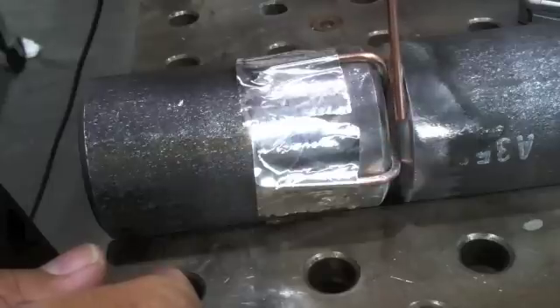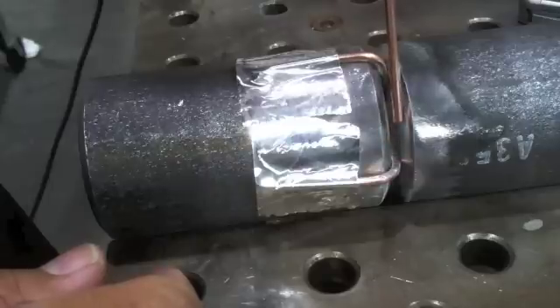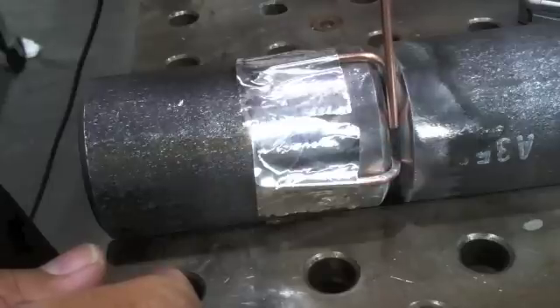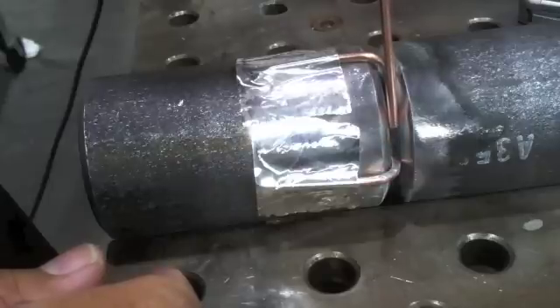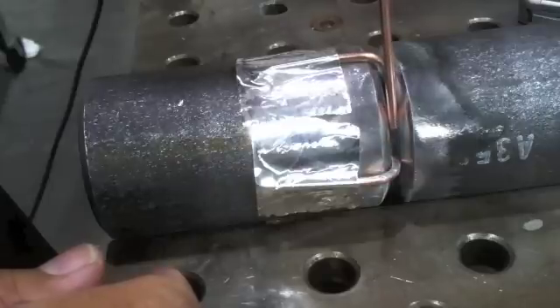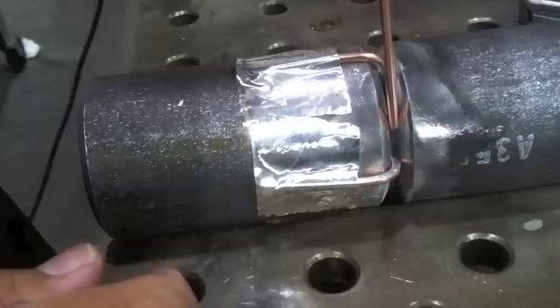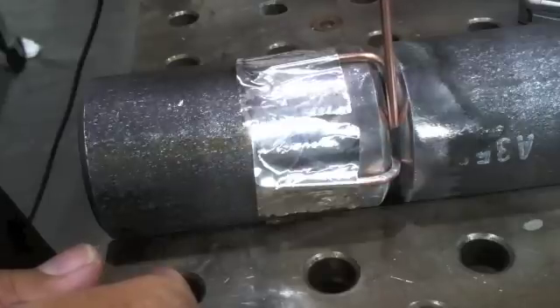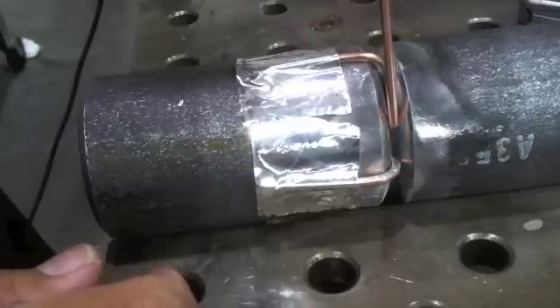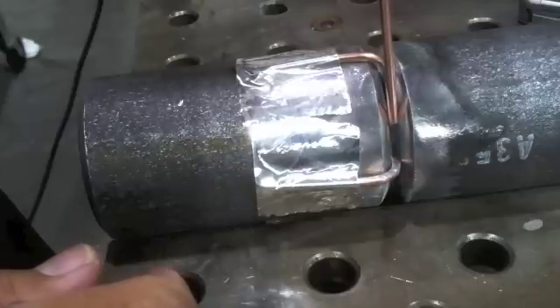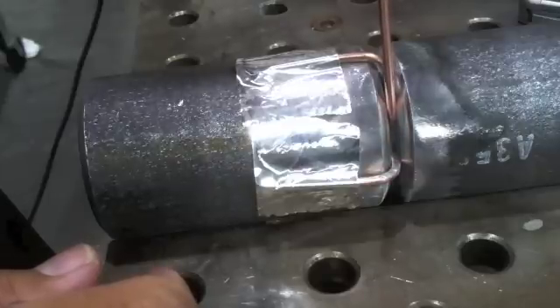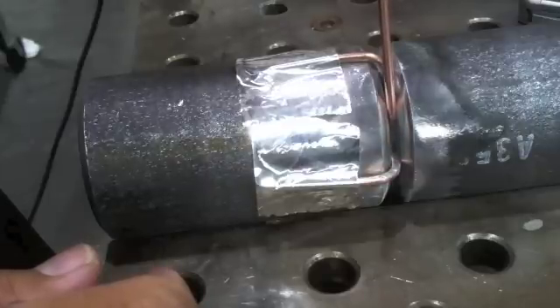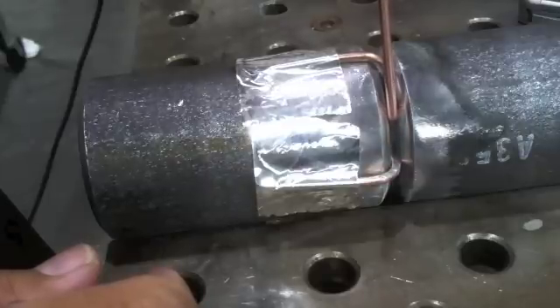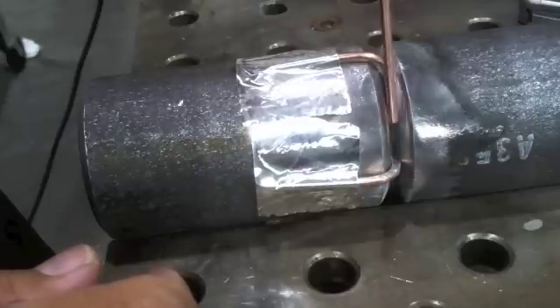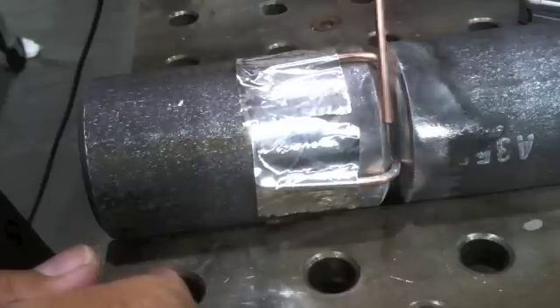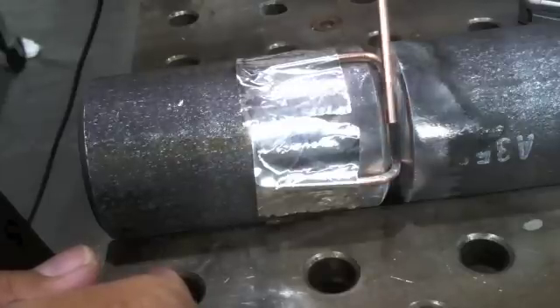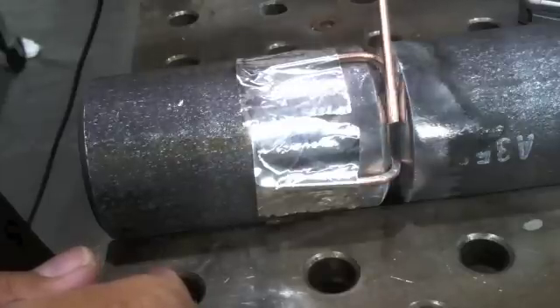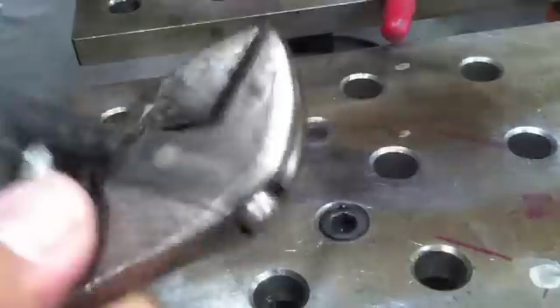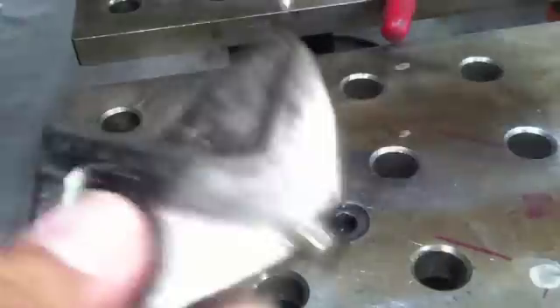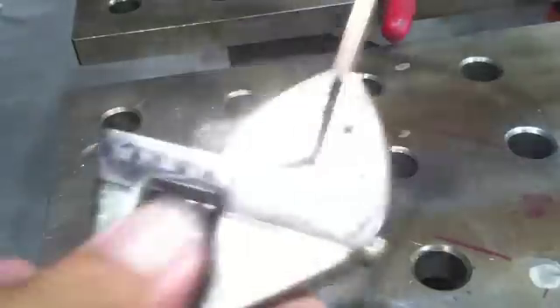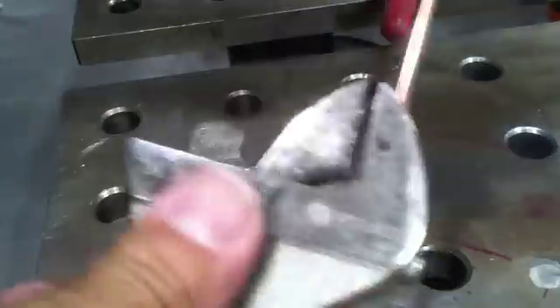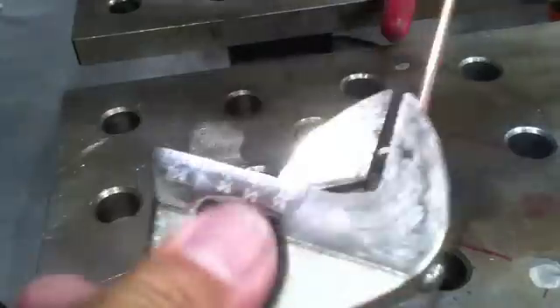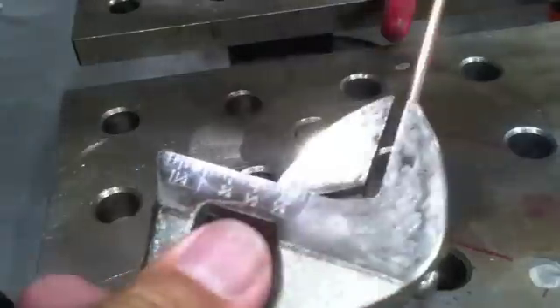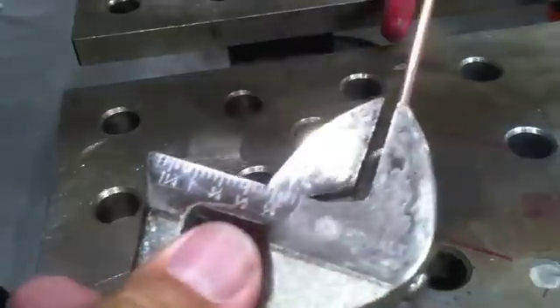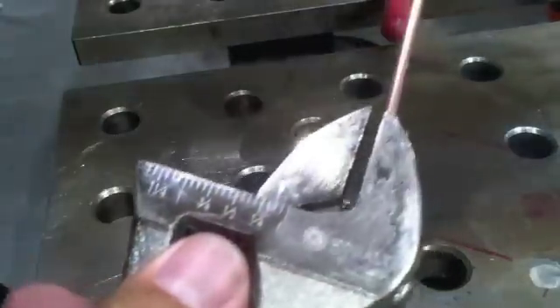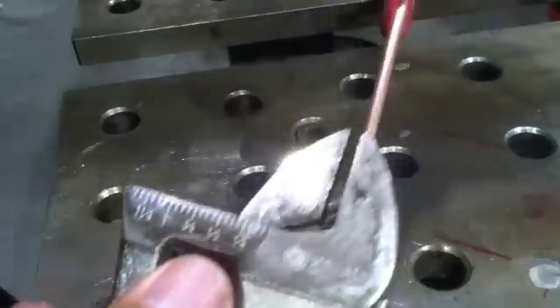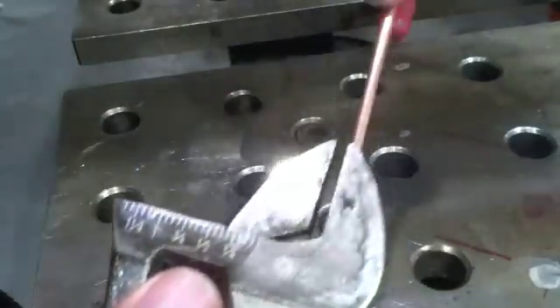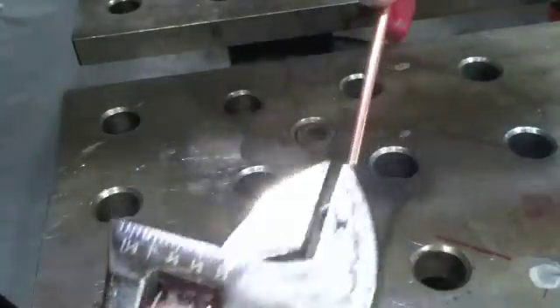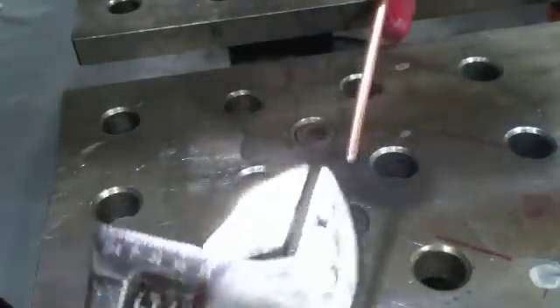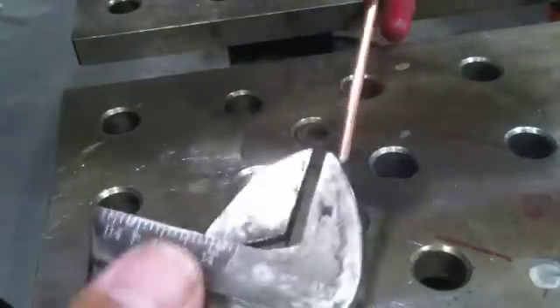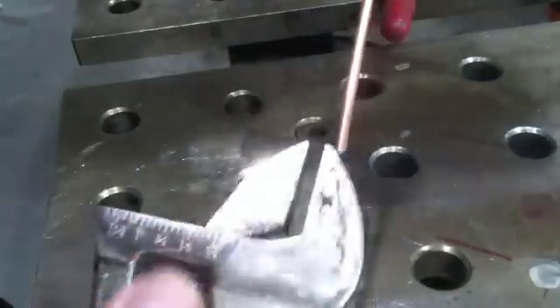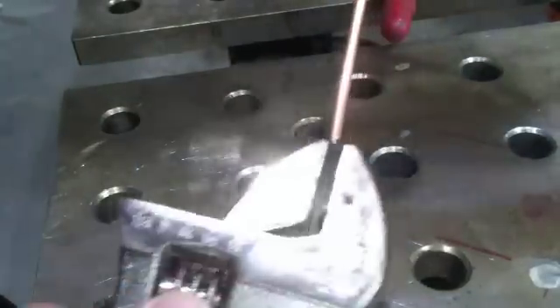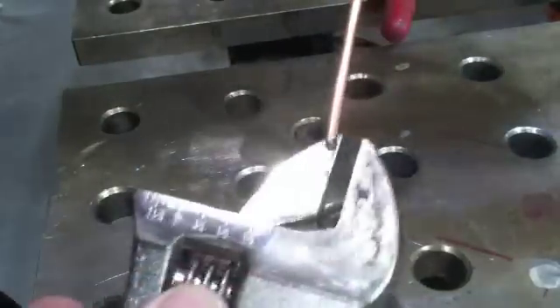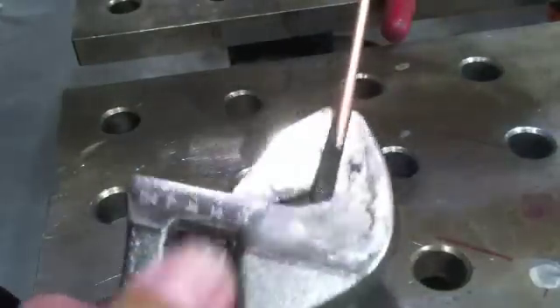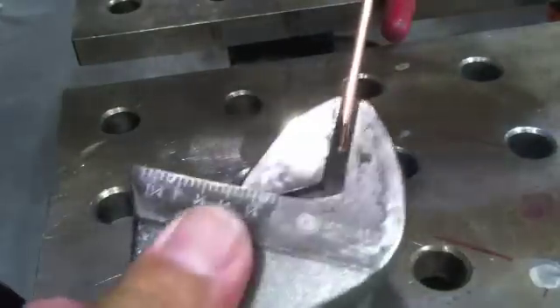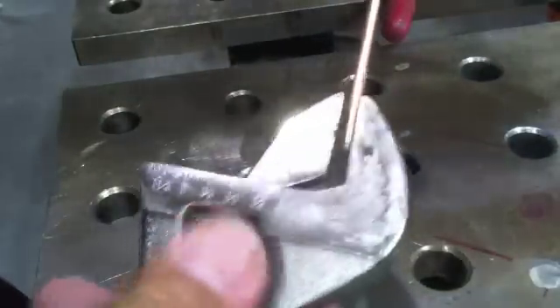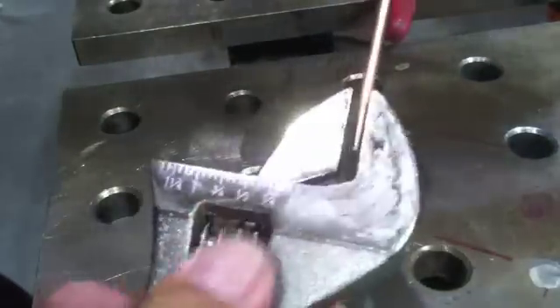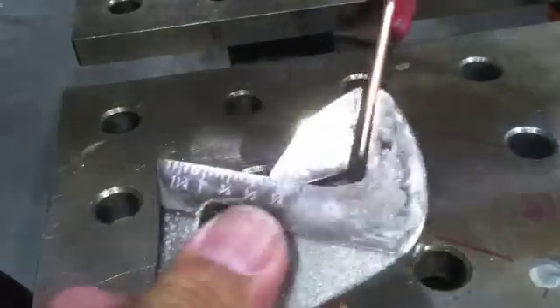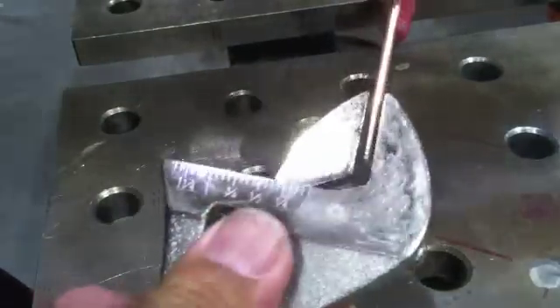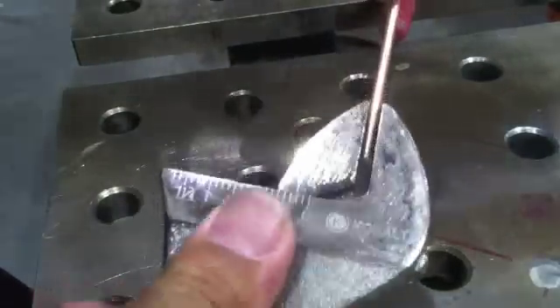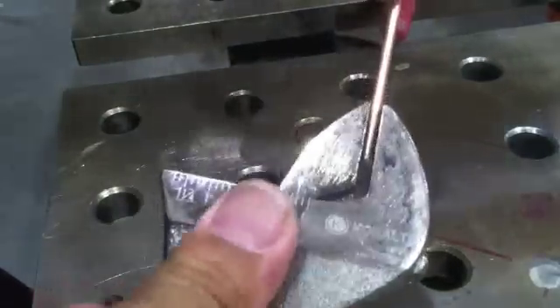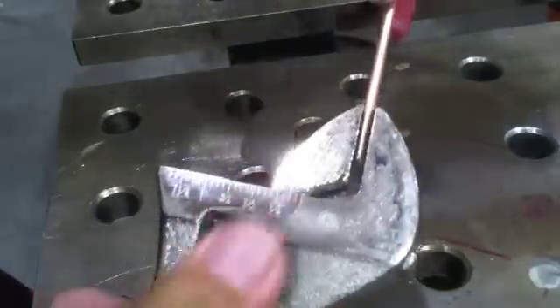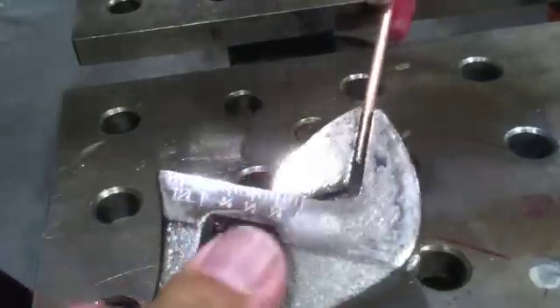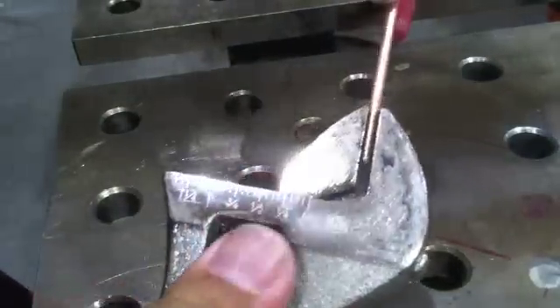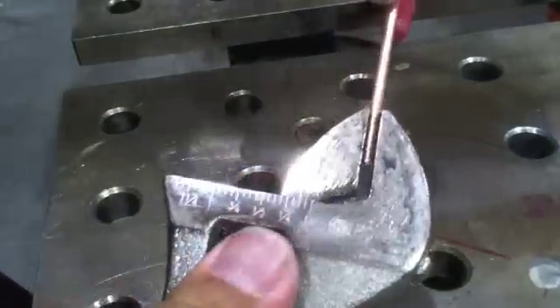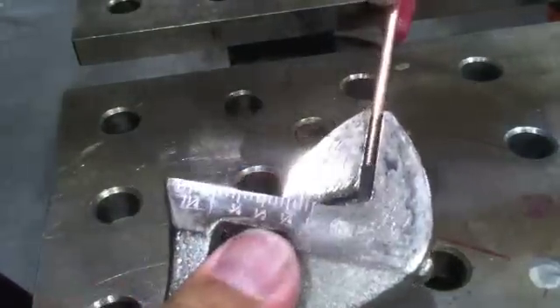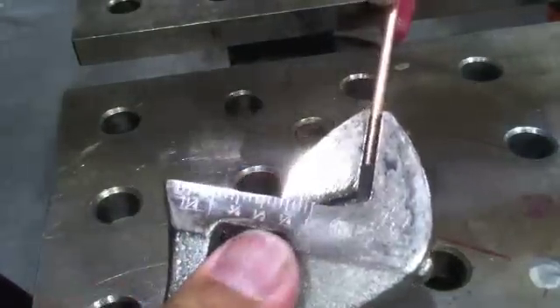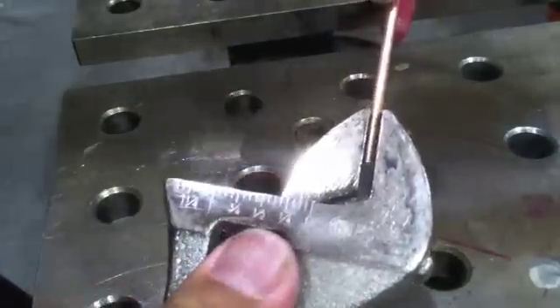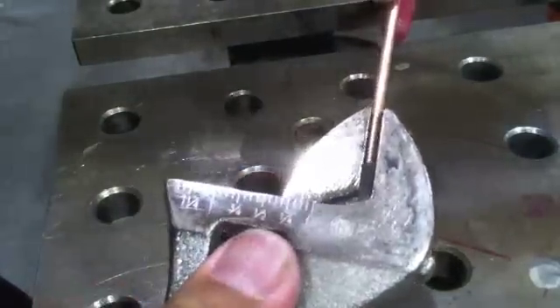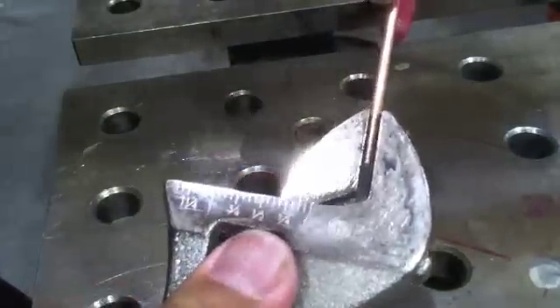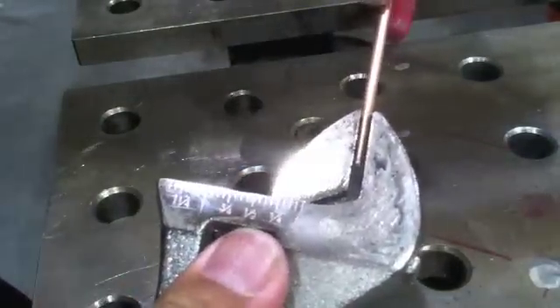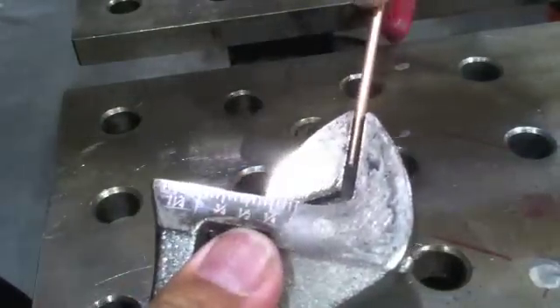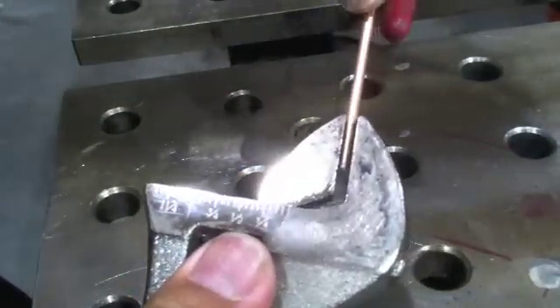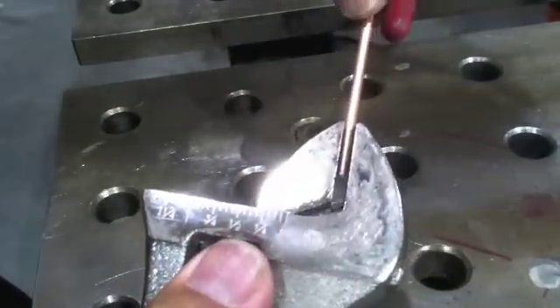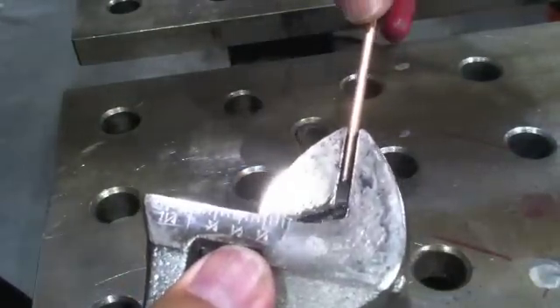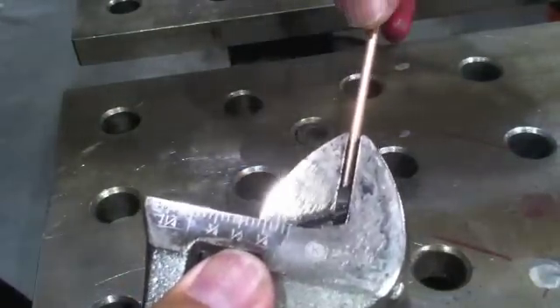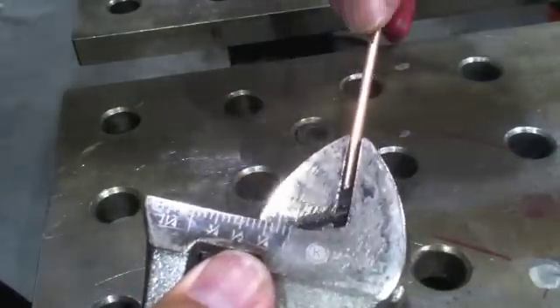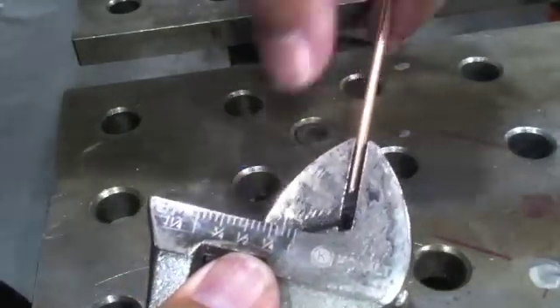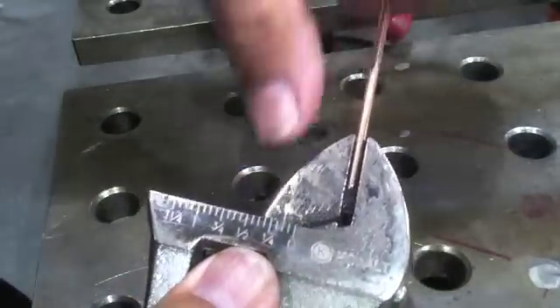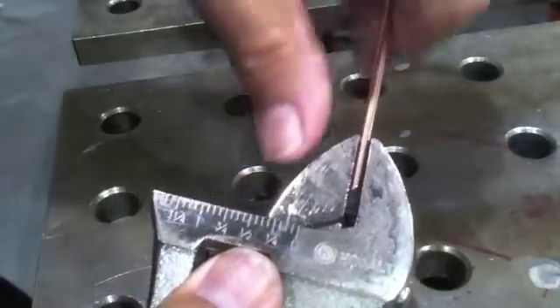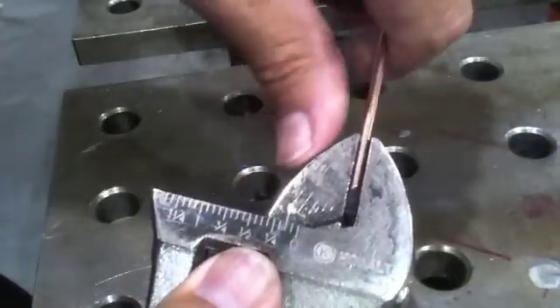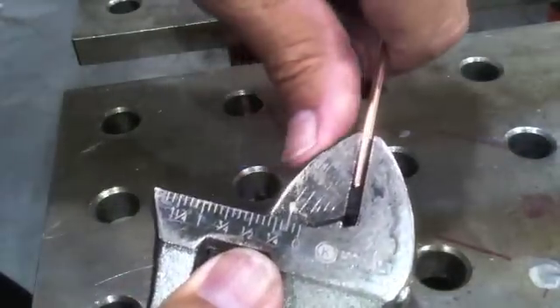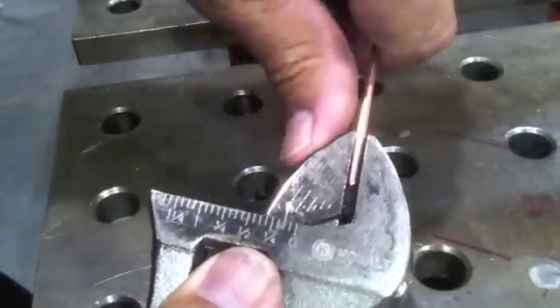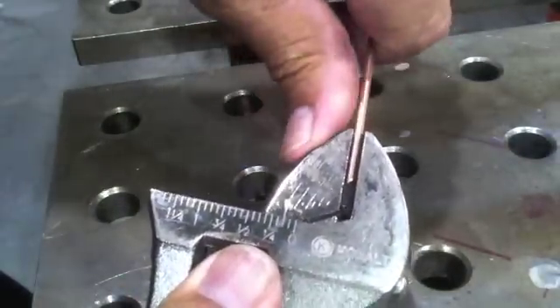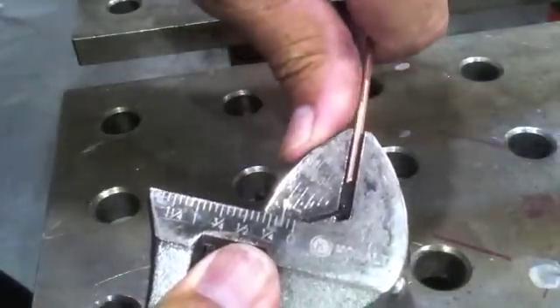First thing we're going to do is a little fit-up and tack. I've already cleaned it off — cleaned all the mill scale off about a half inch back from where the weld is going to be.